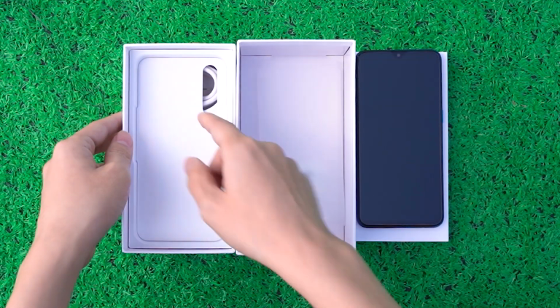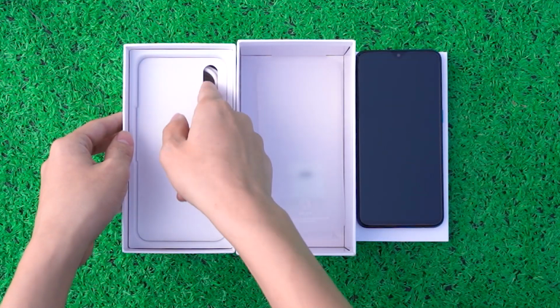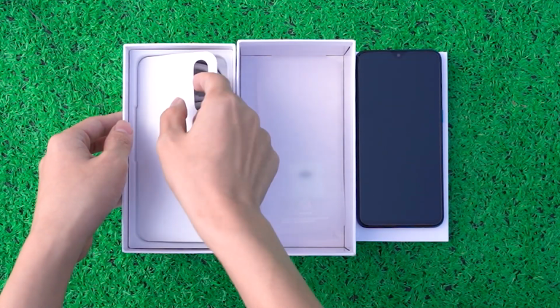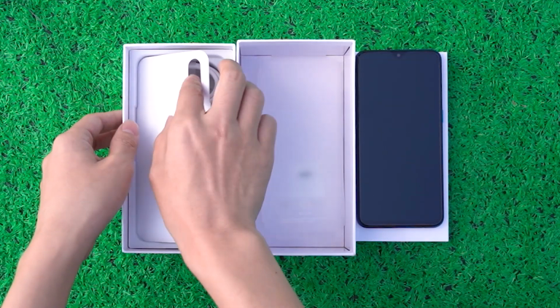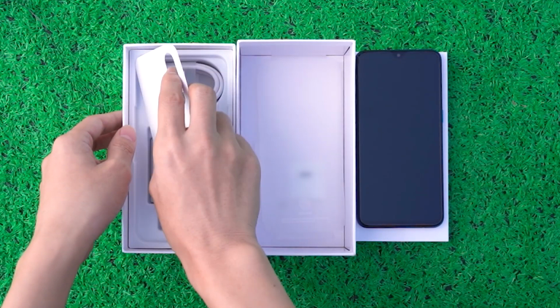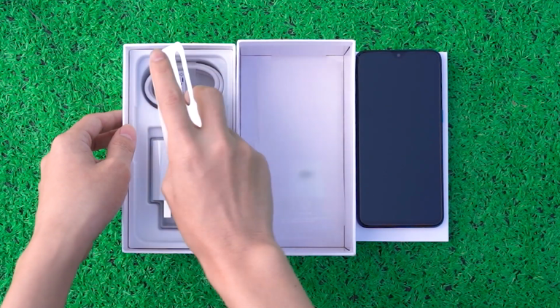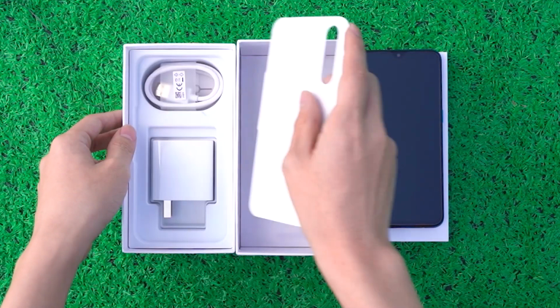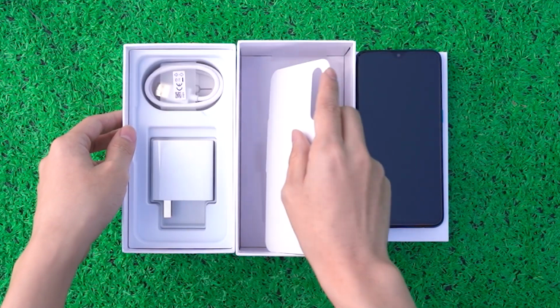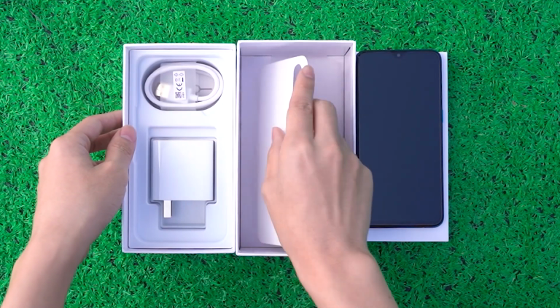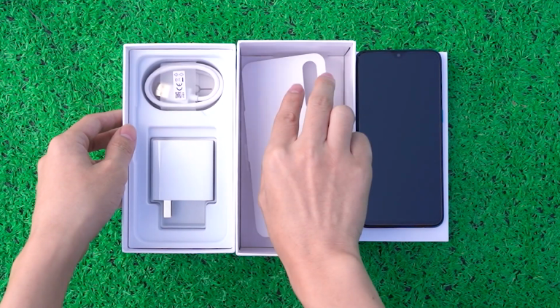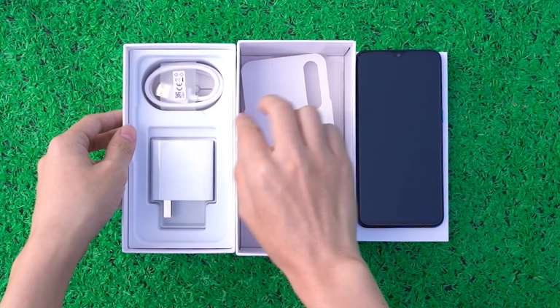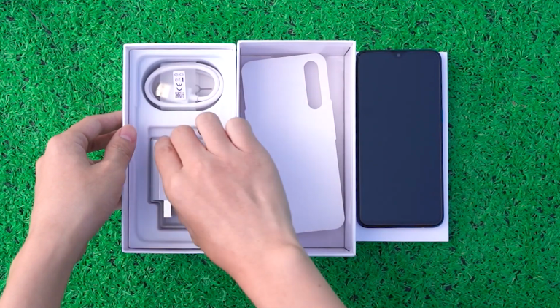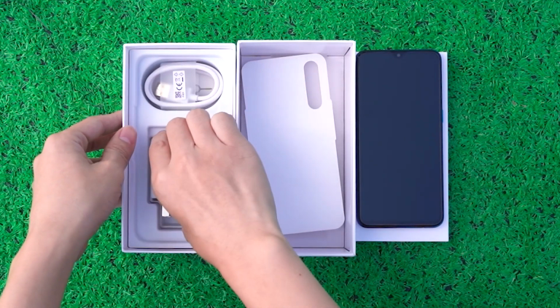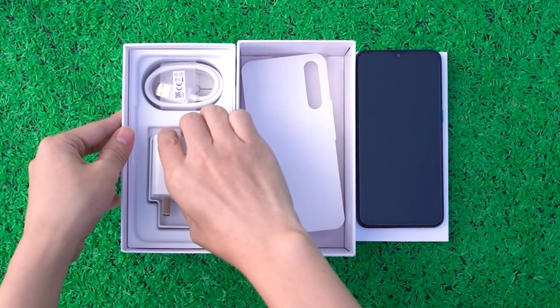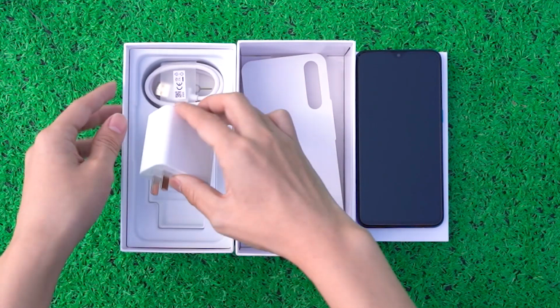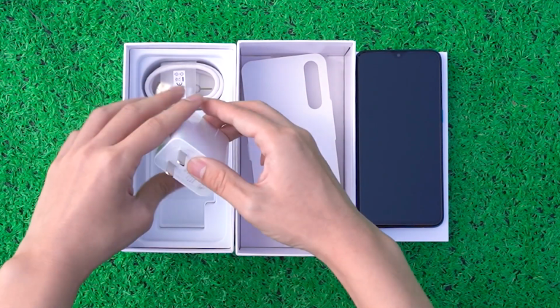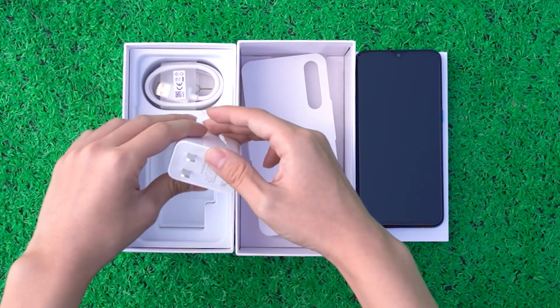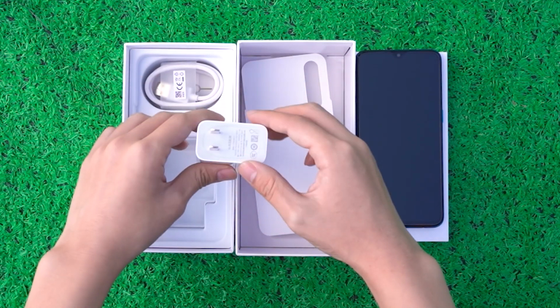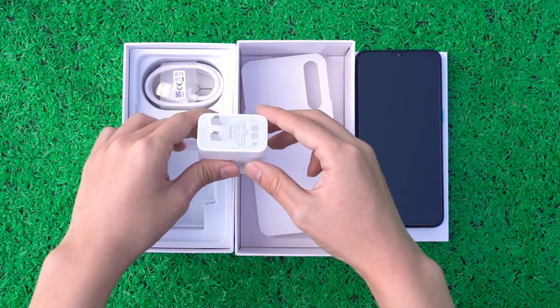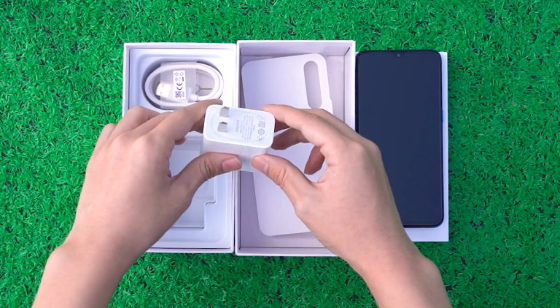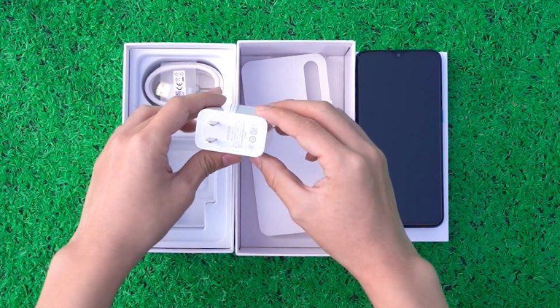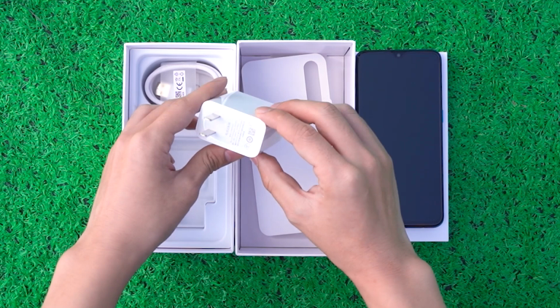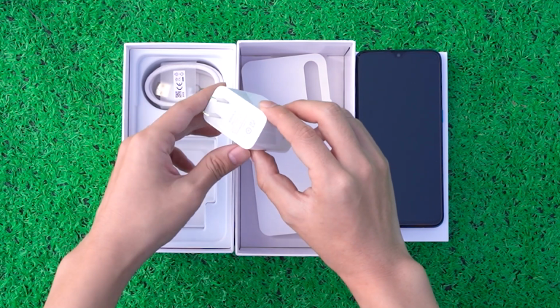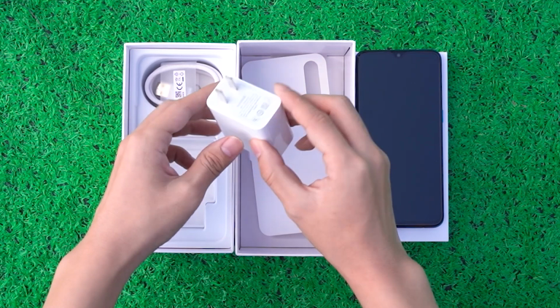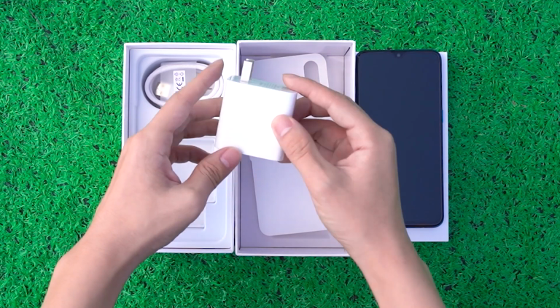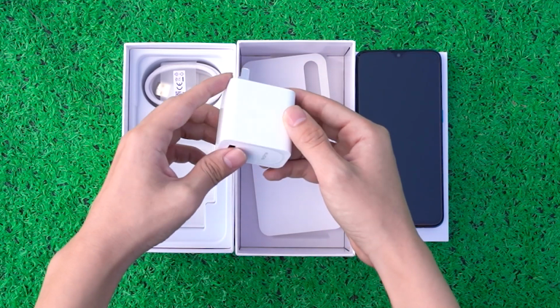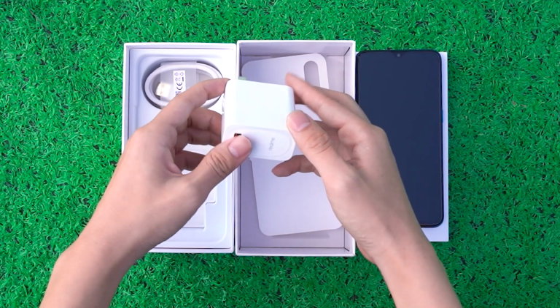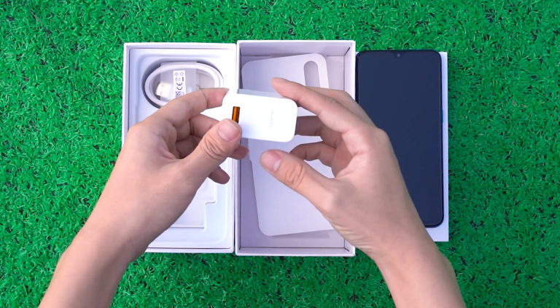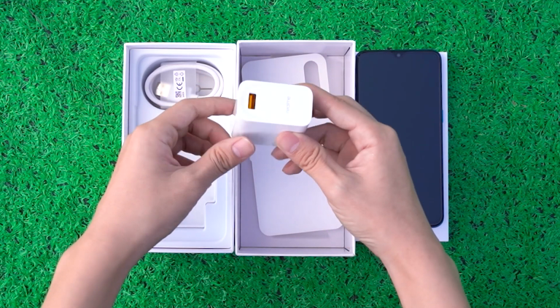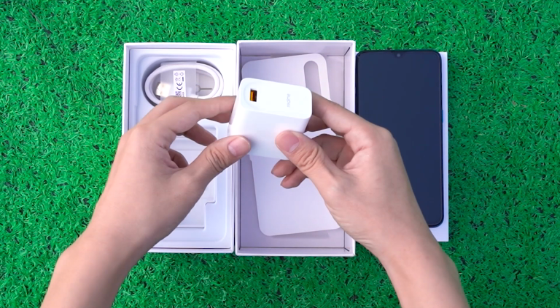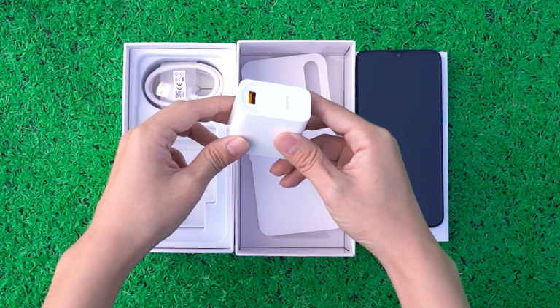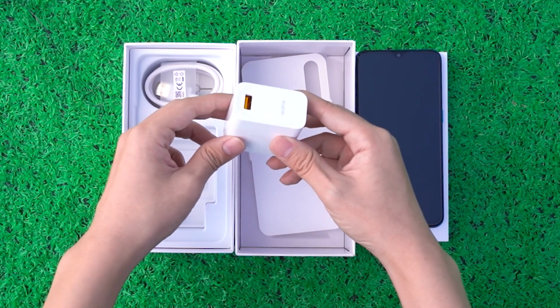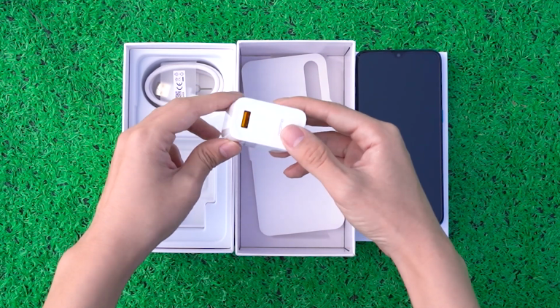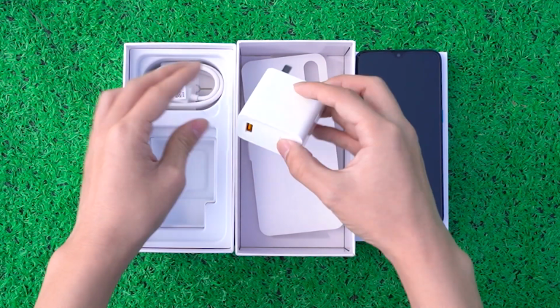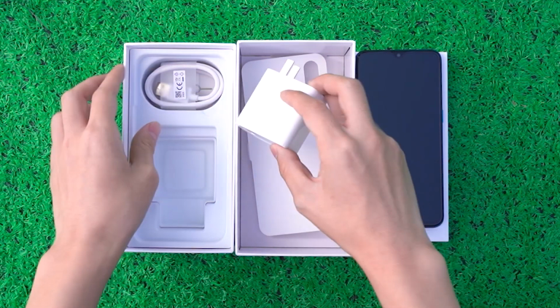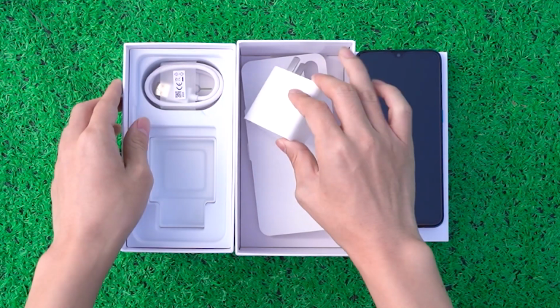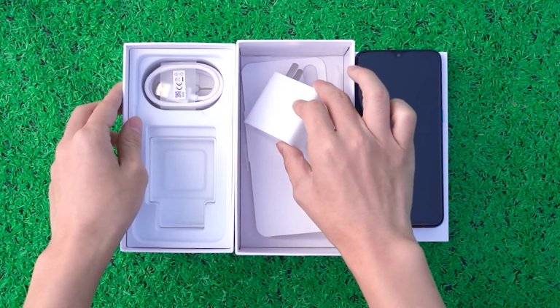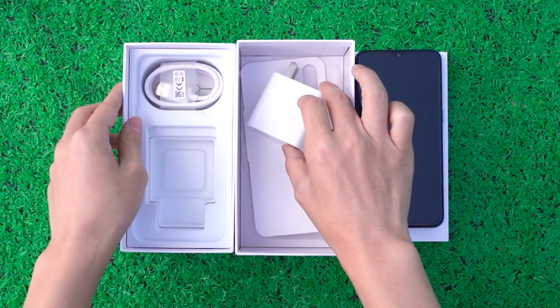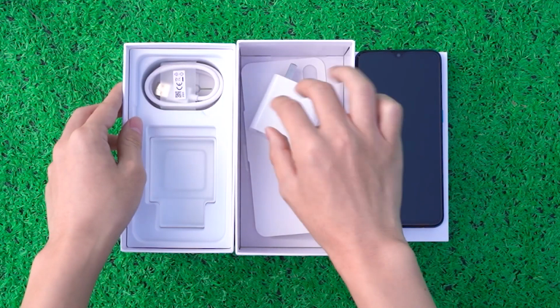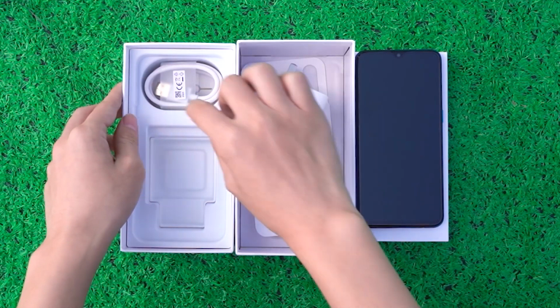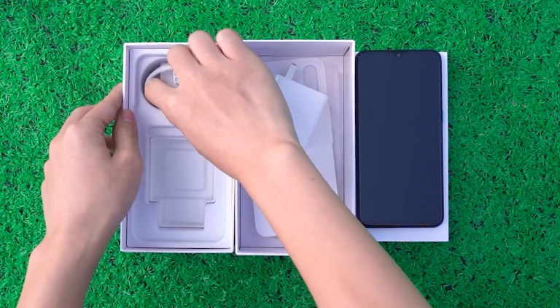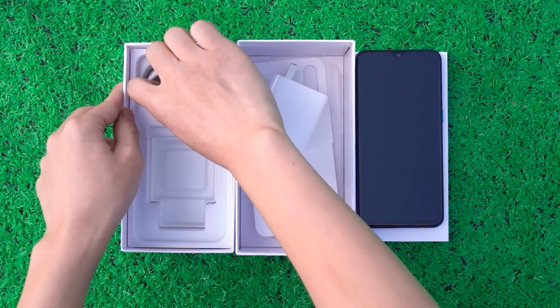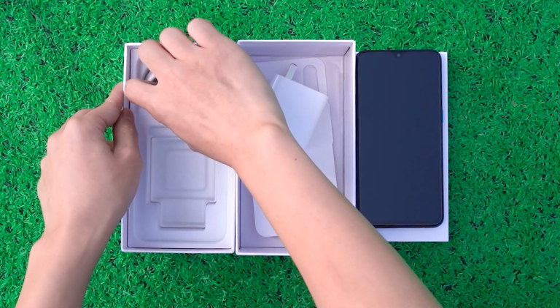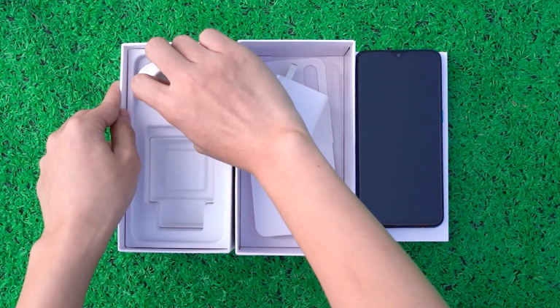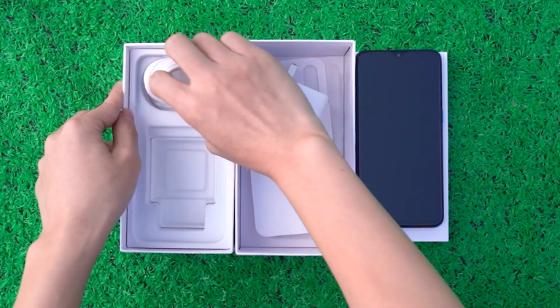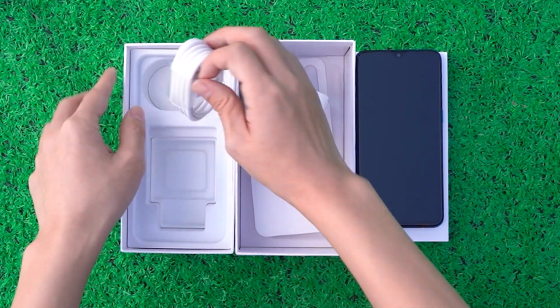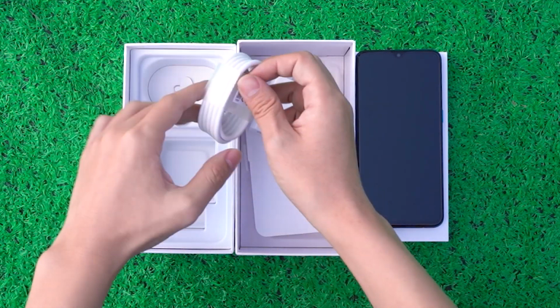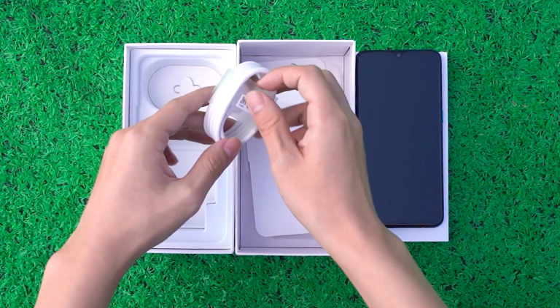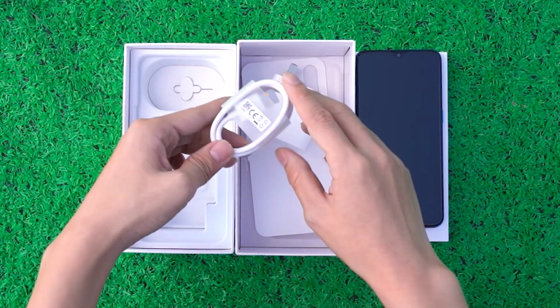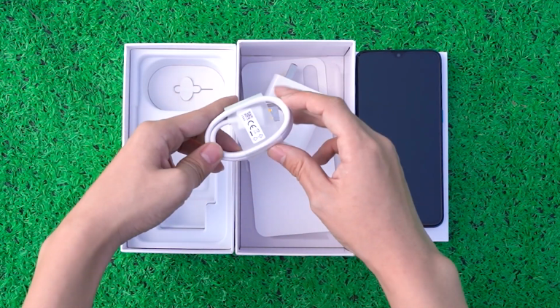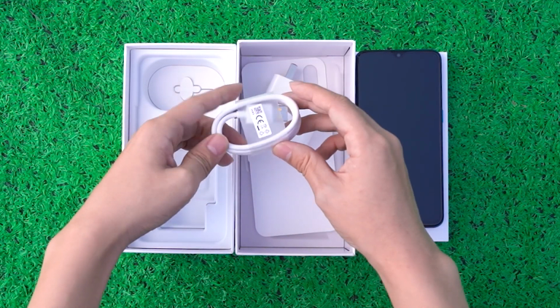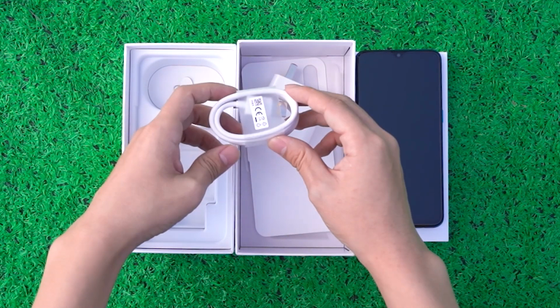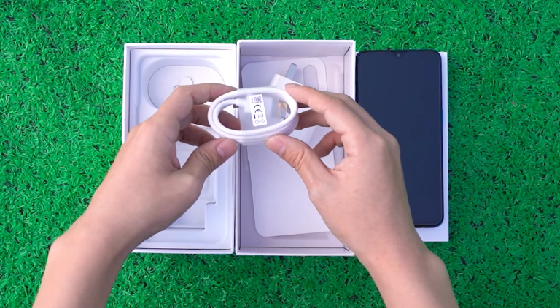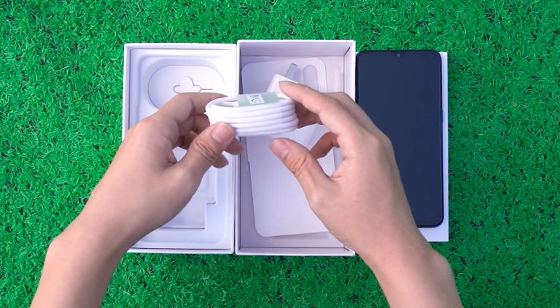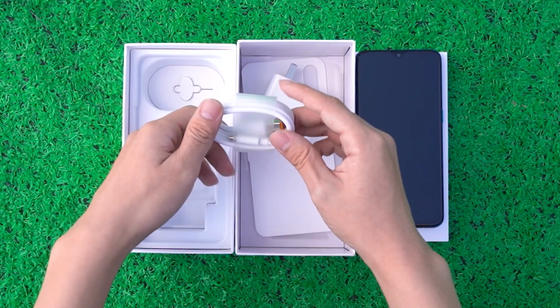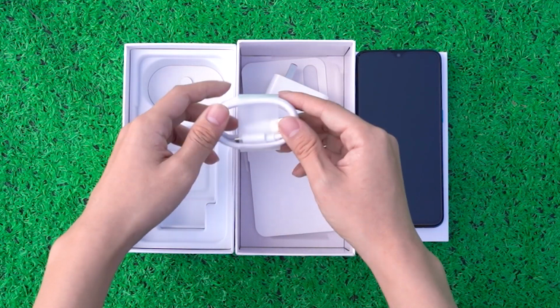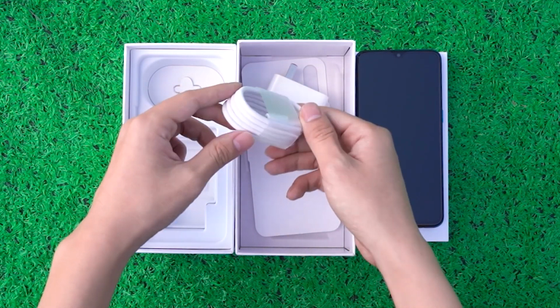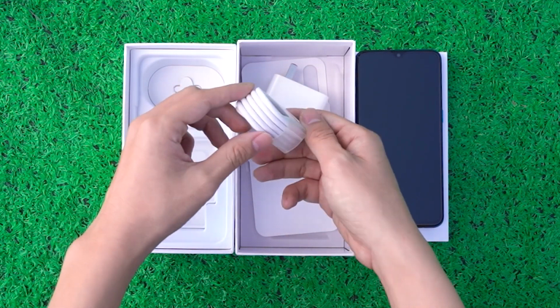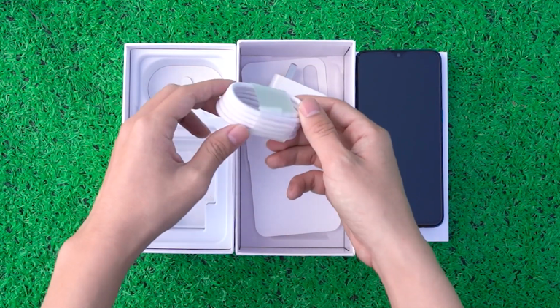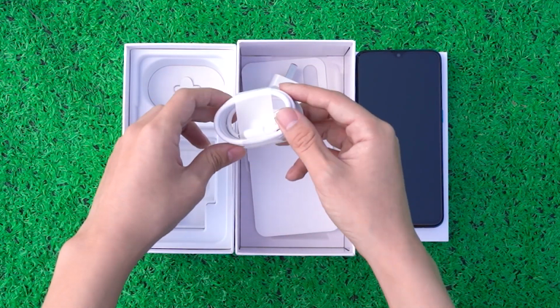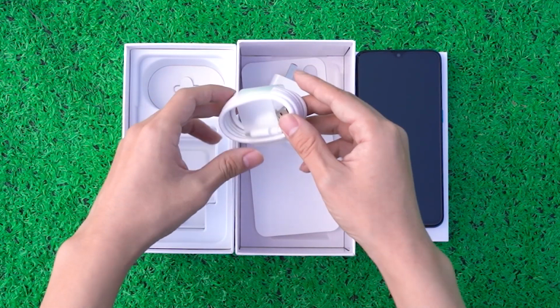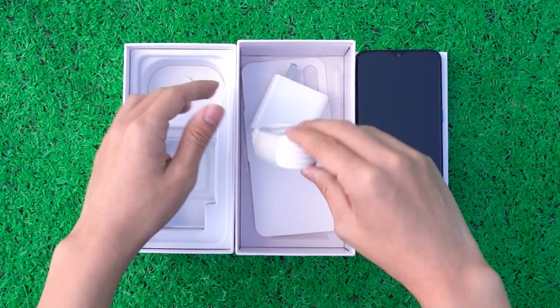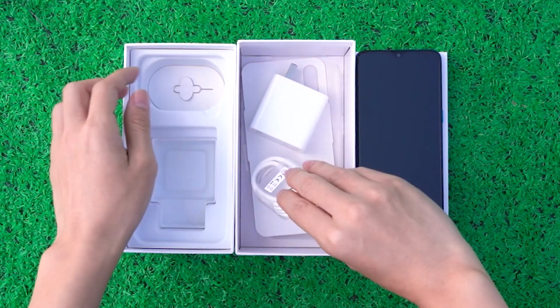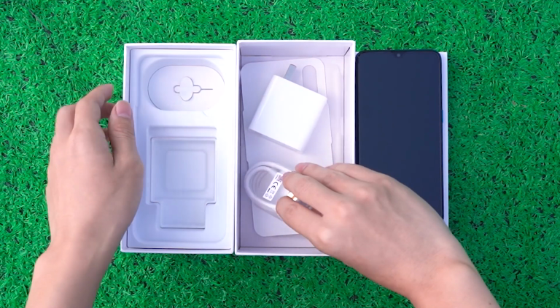Opening the box, the accessories of the X2 and X2 Pro are the same, and the charger and charging cable are included.